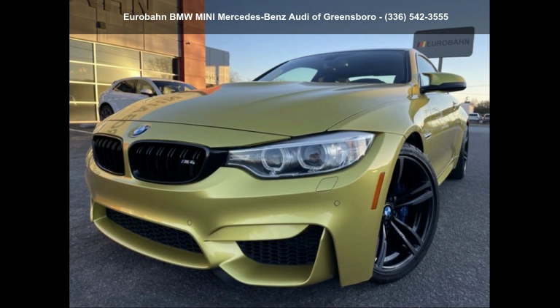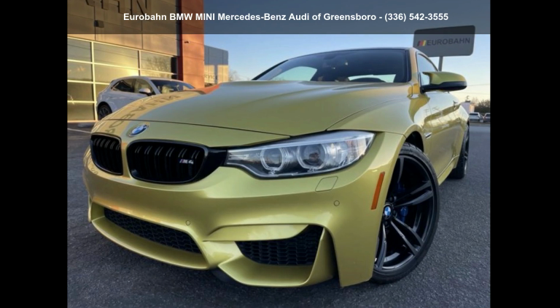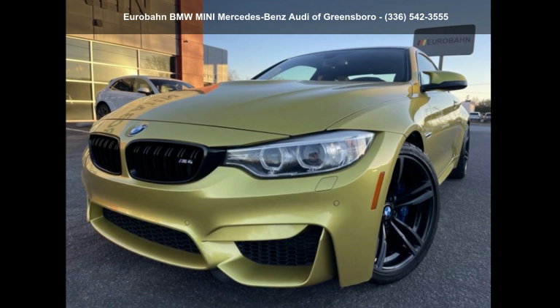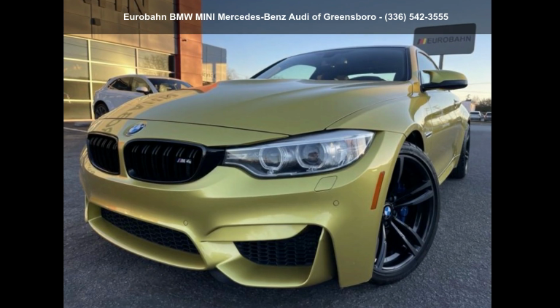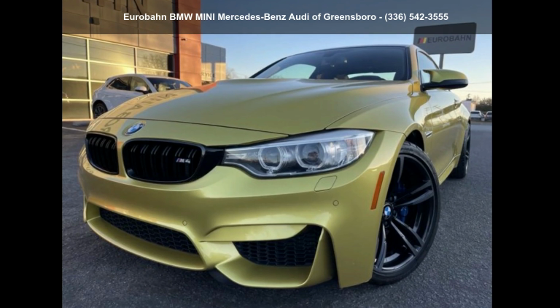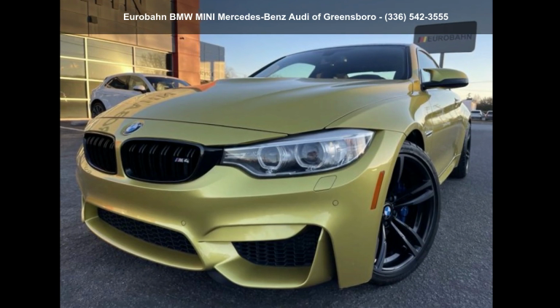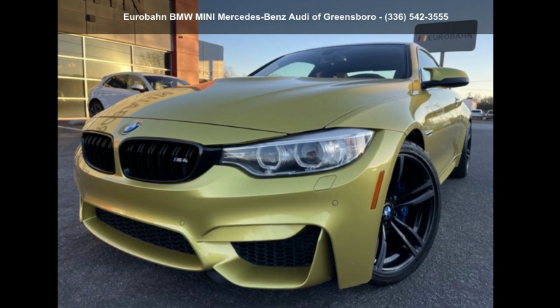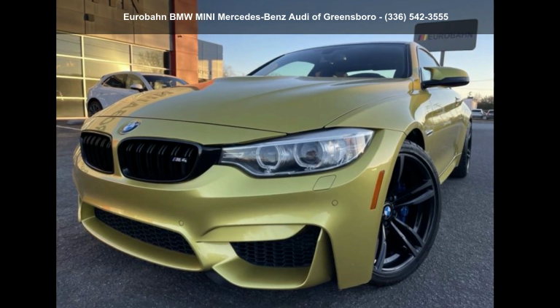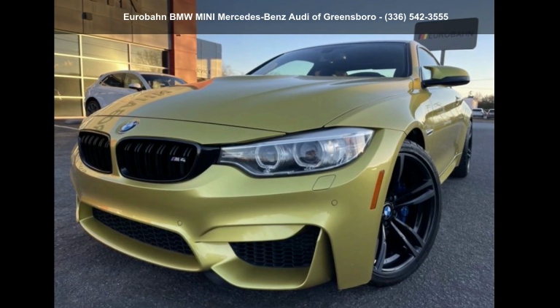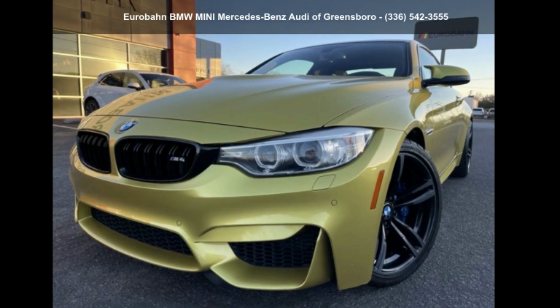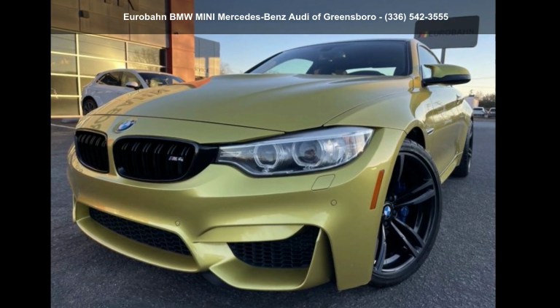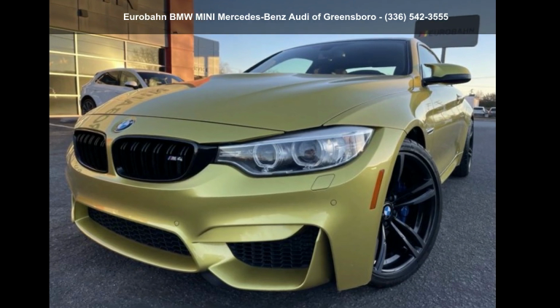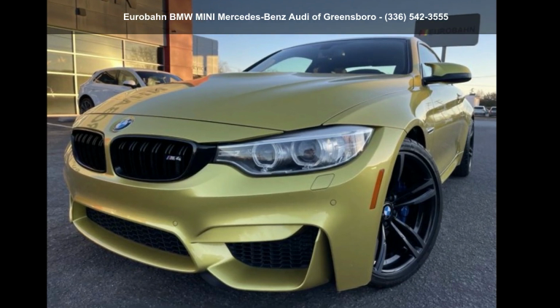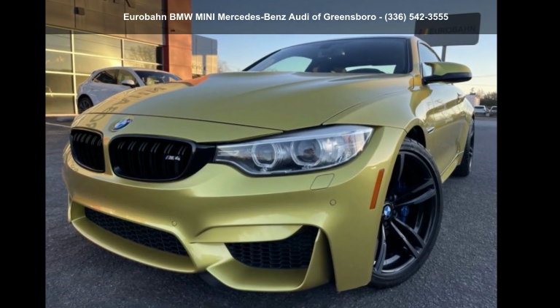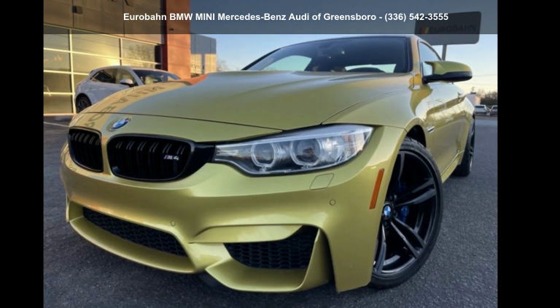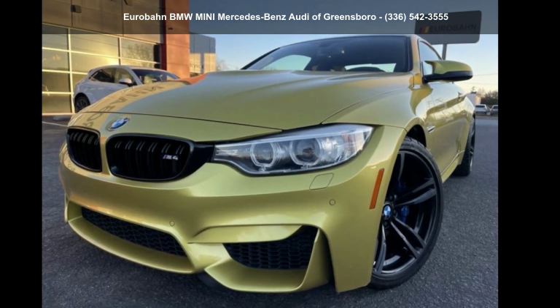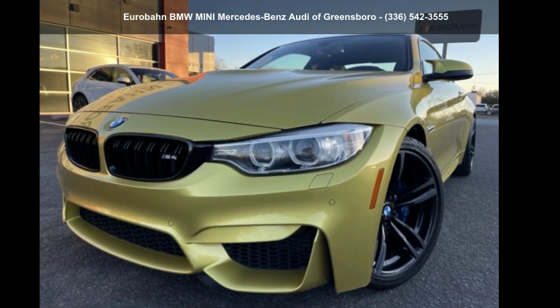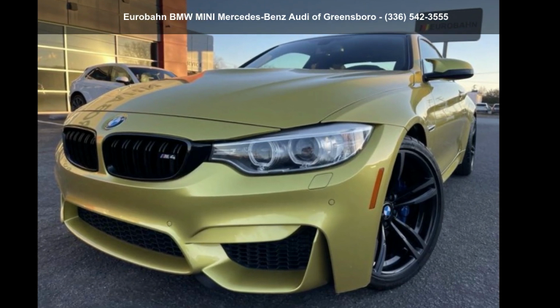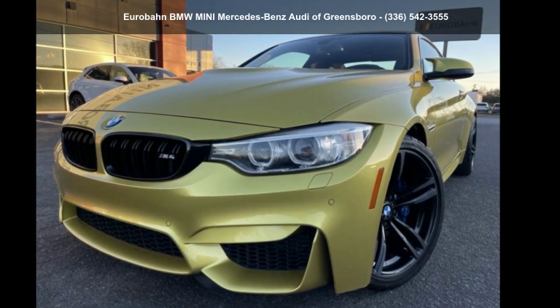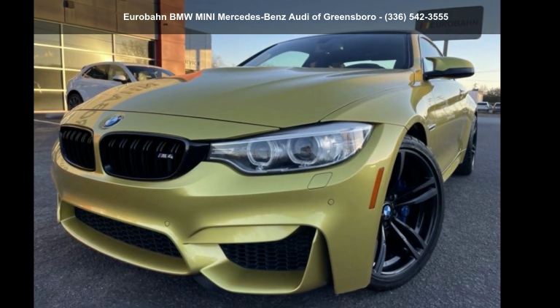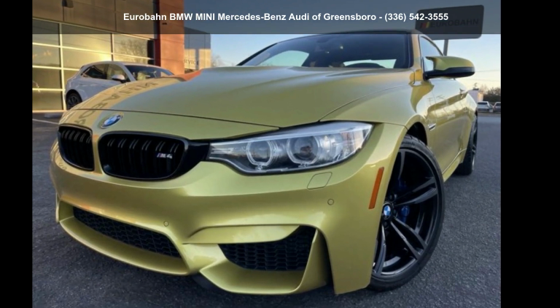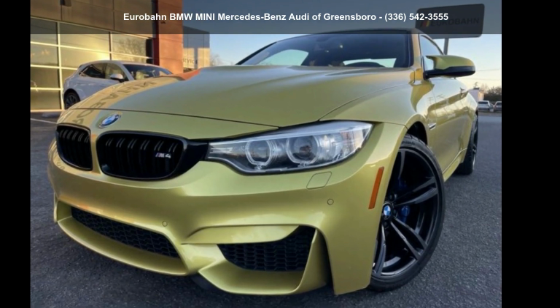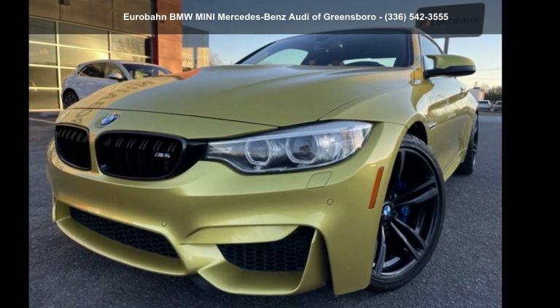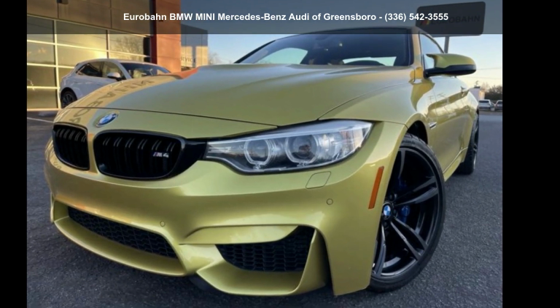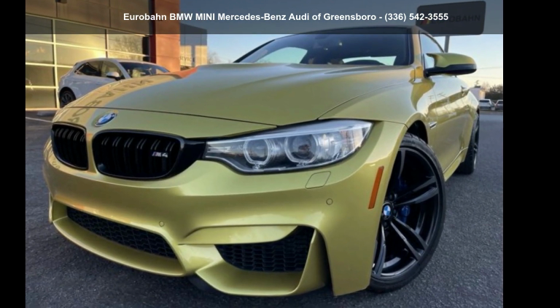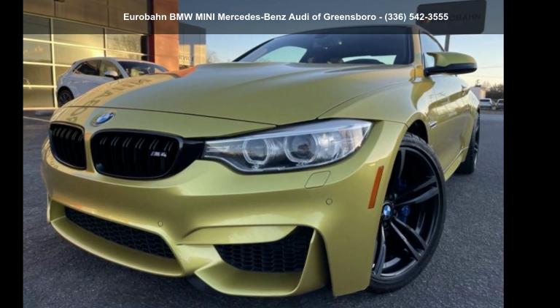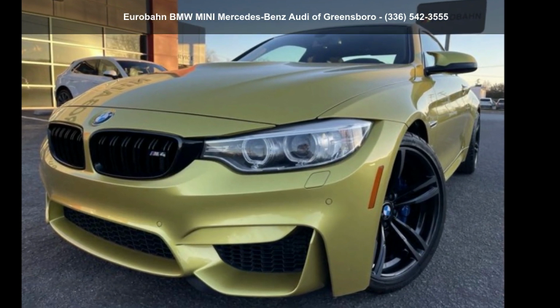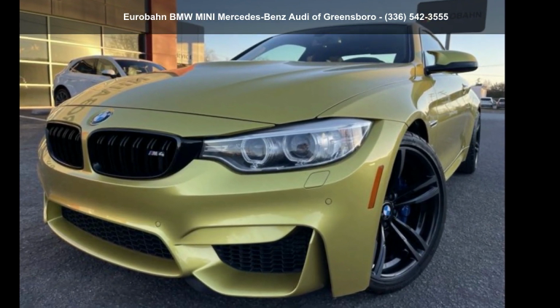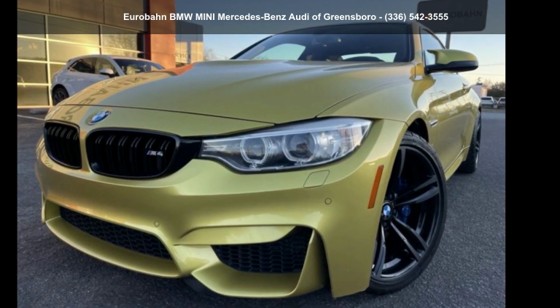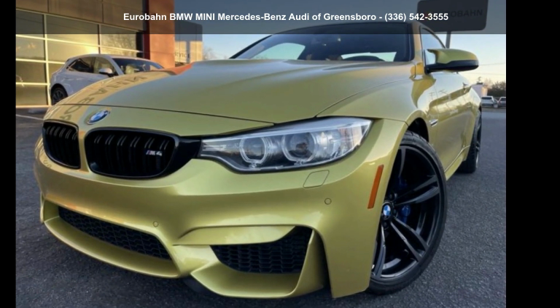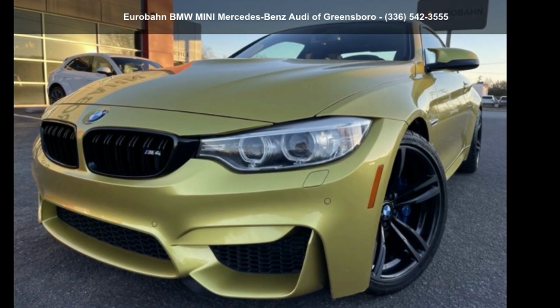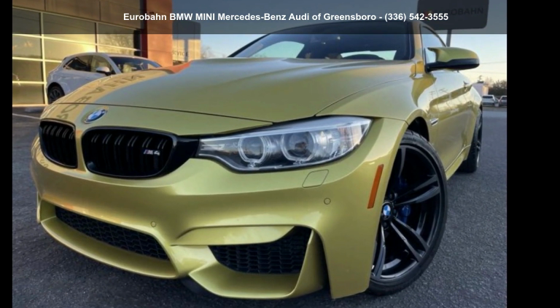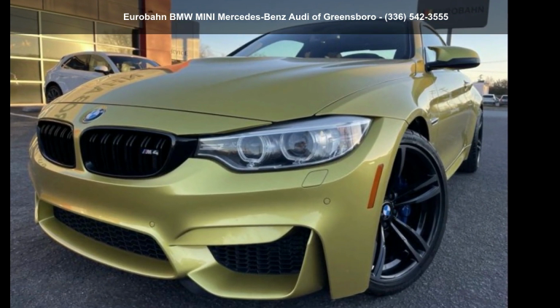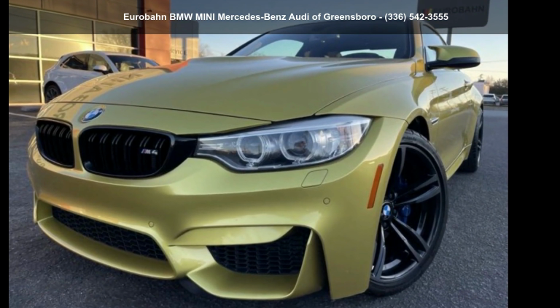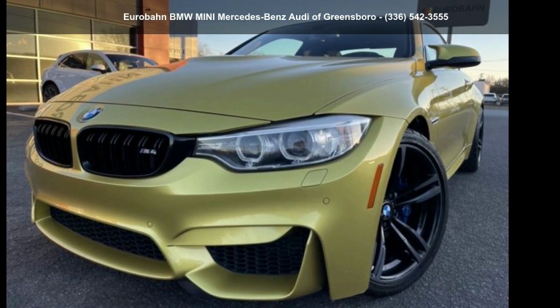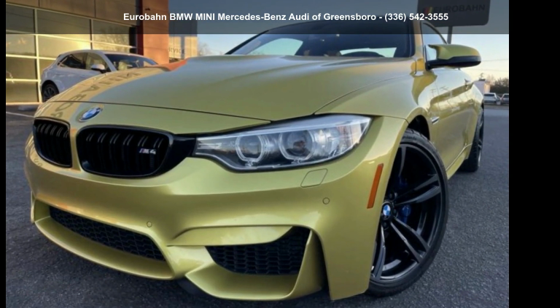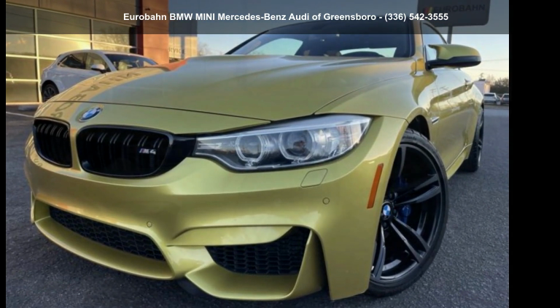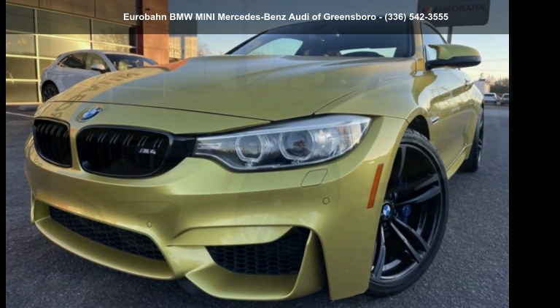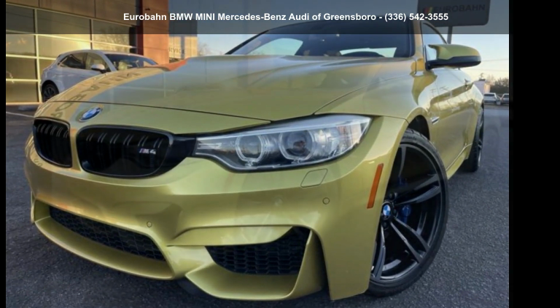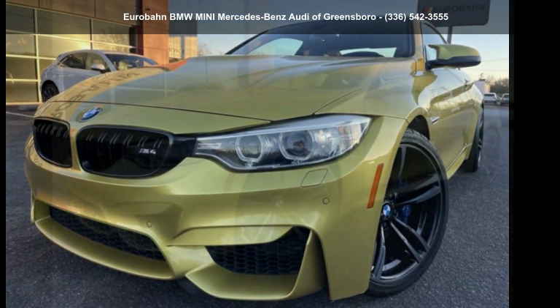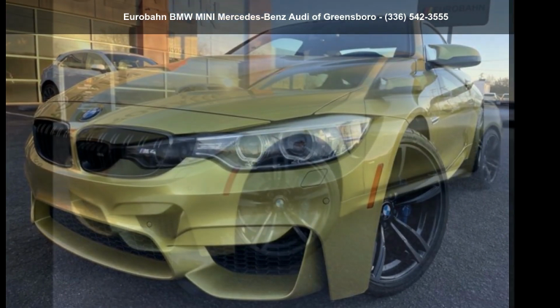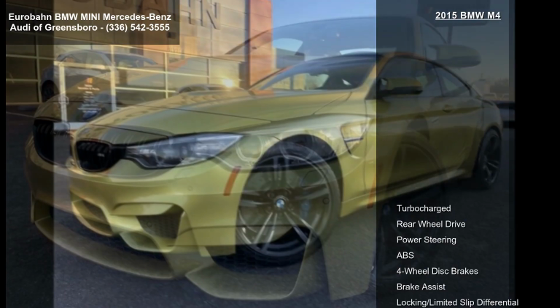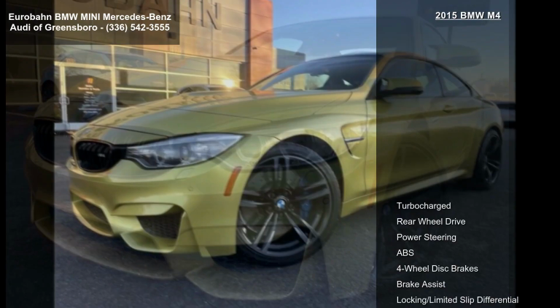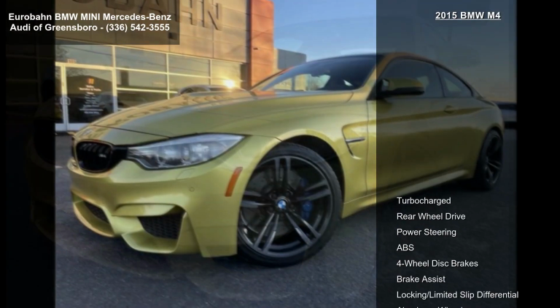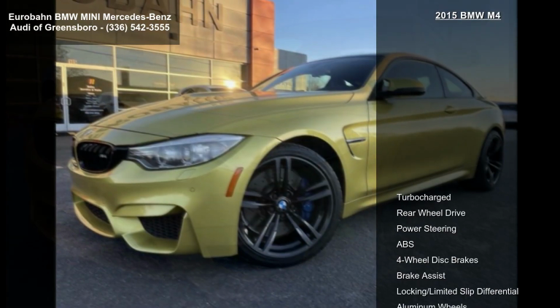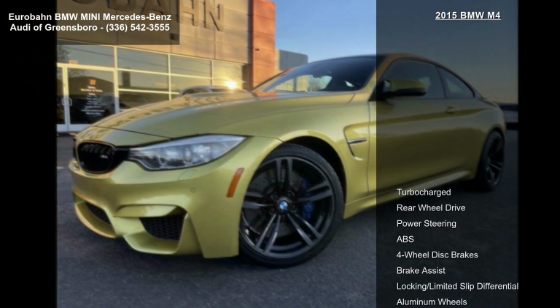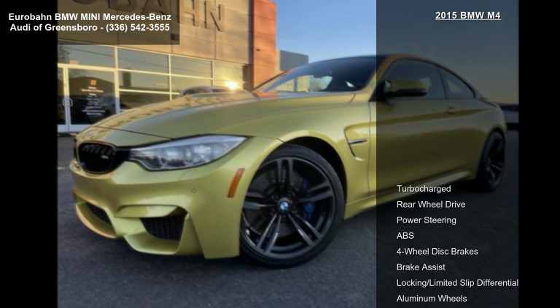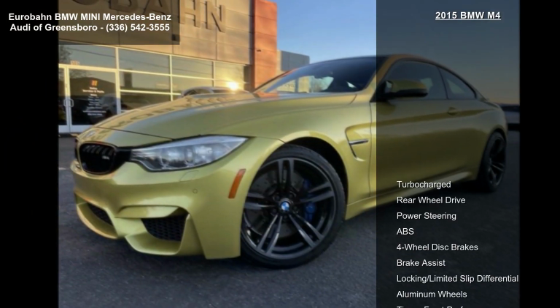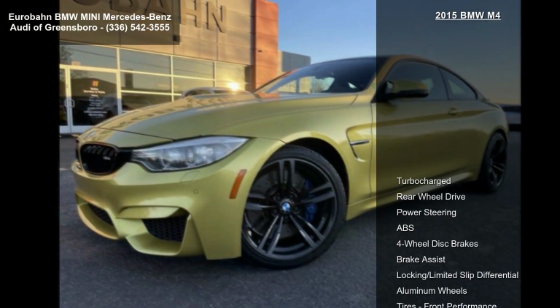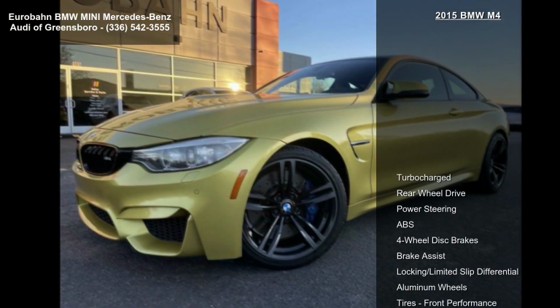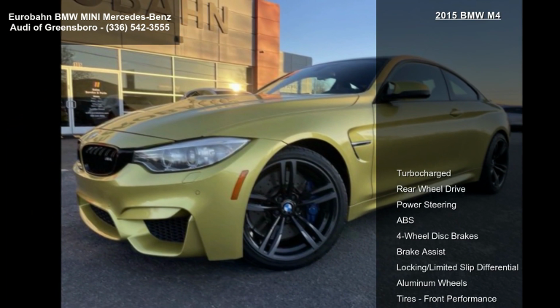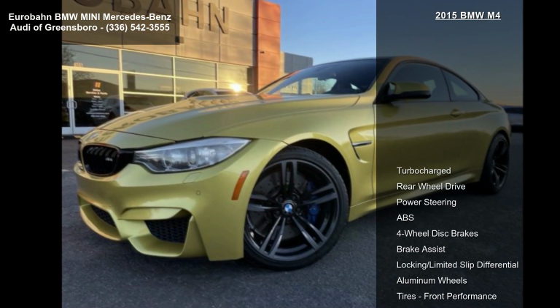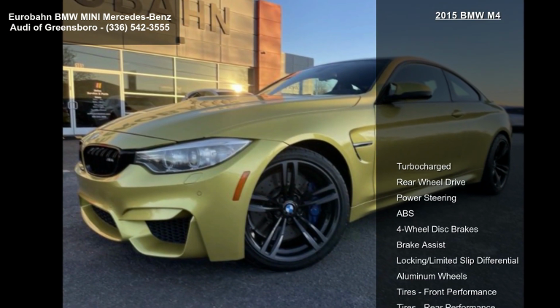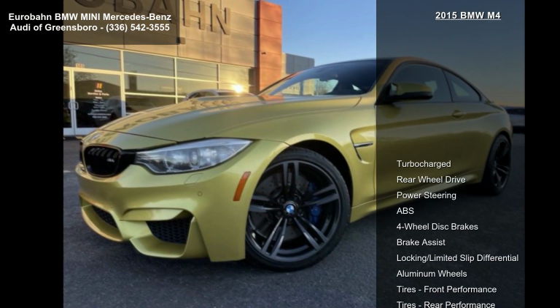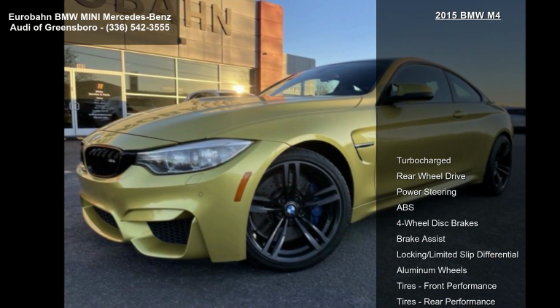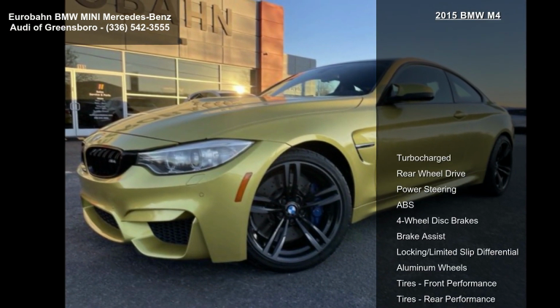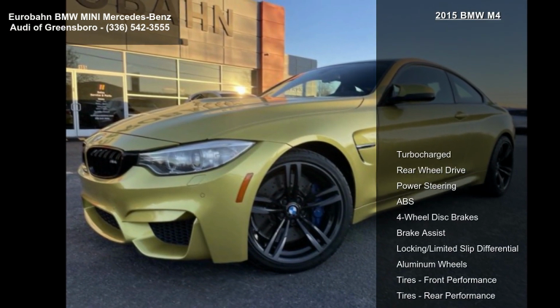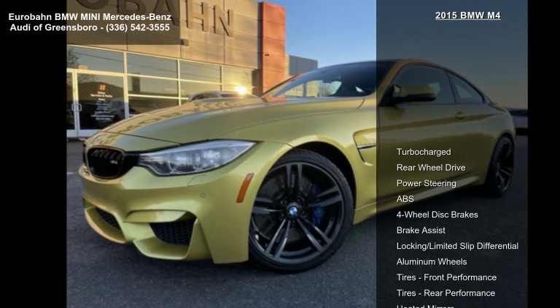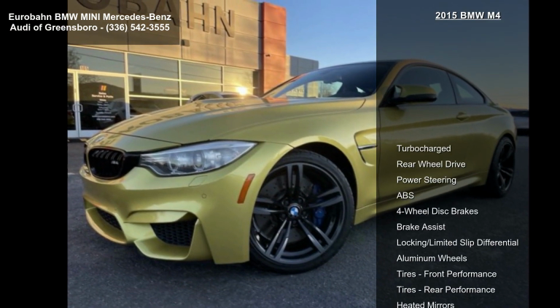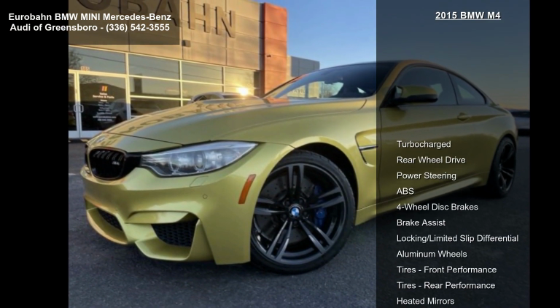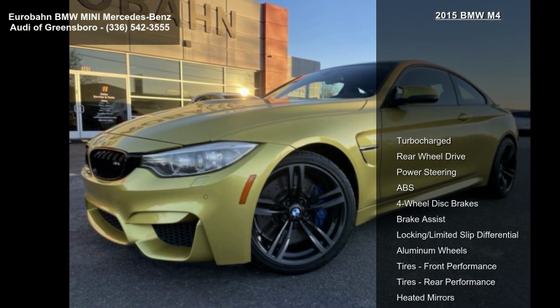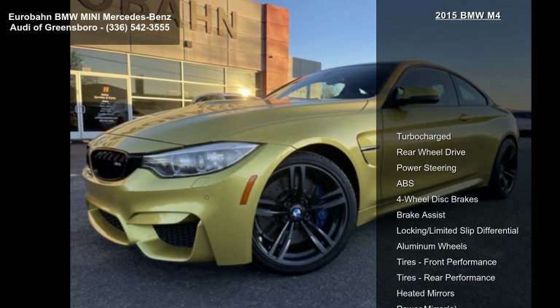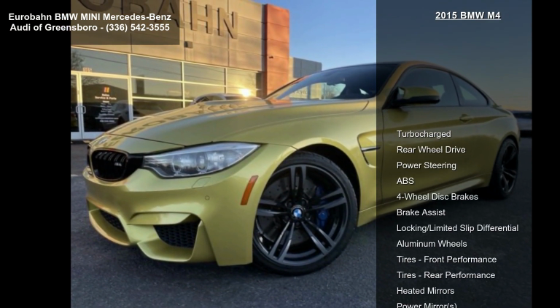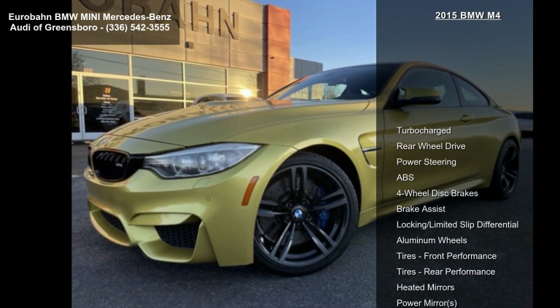Check out this BMW 2015 M4. If you are looking for a first-class ride, you have found it.